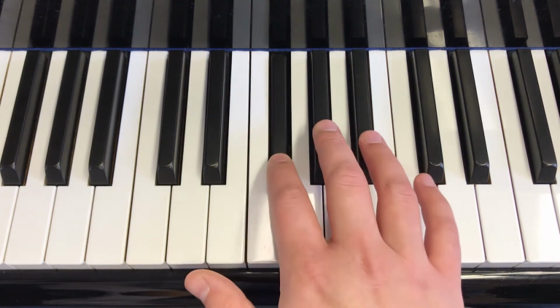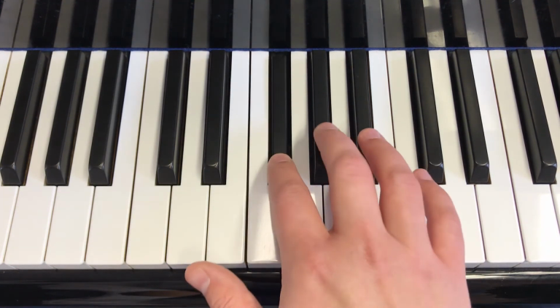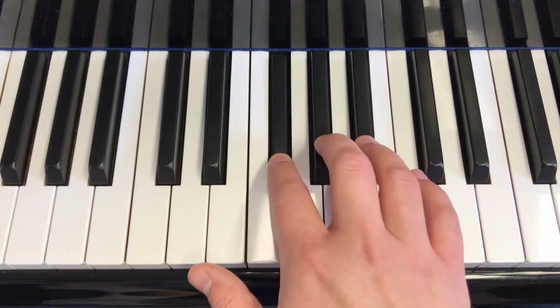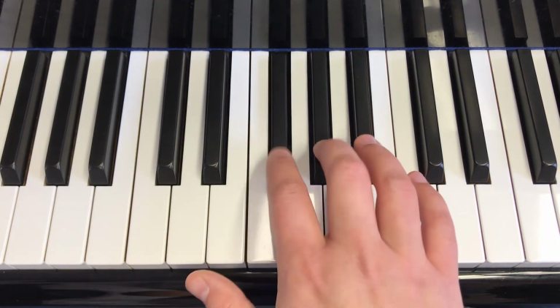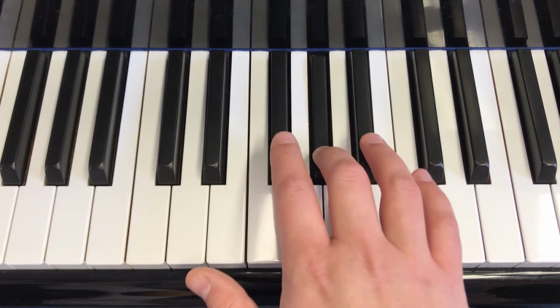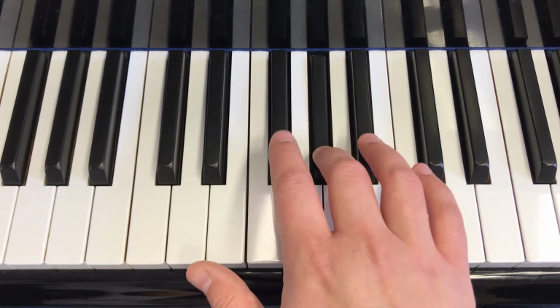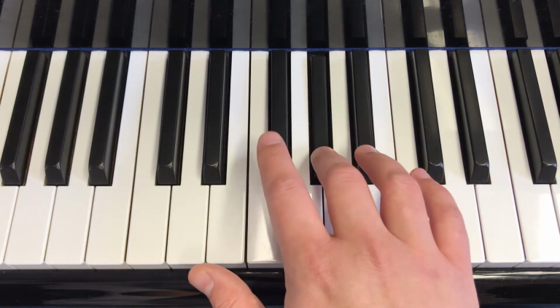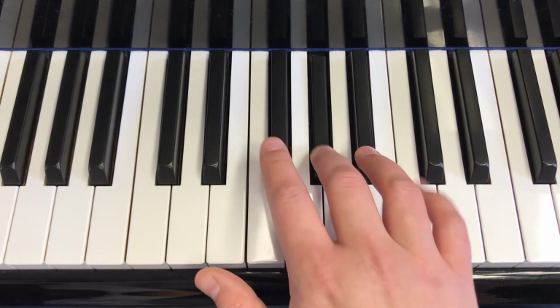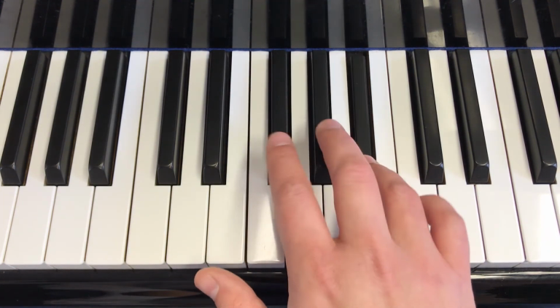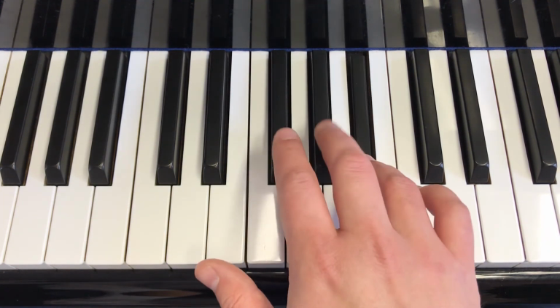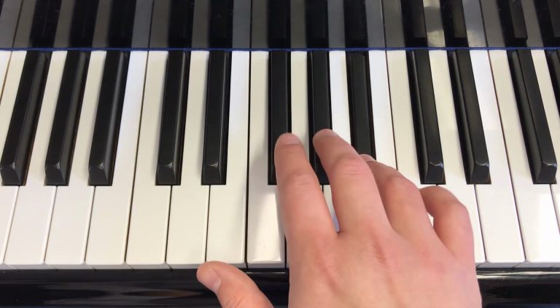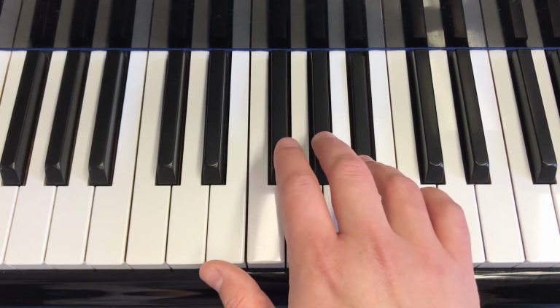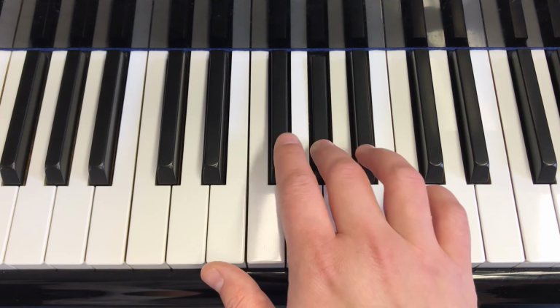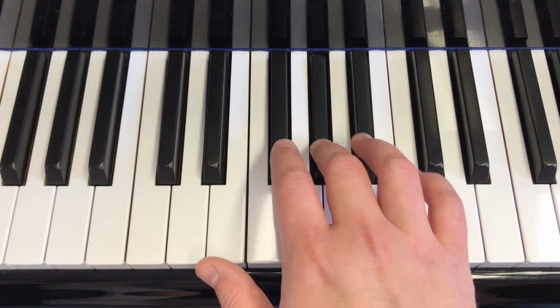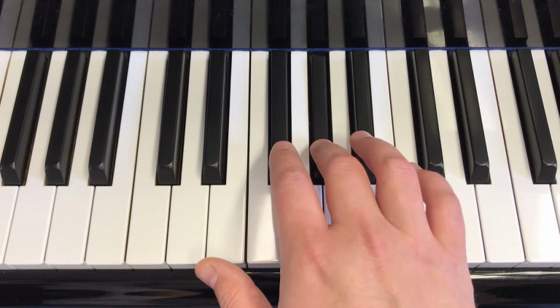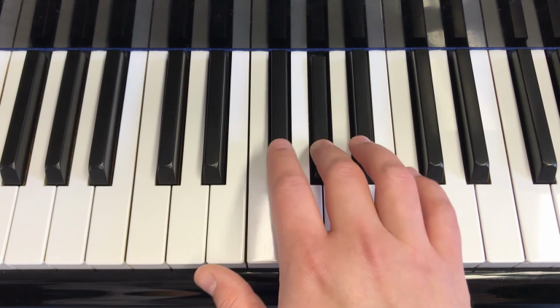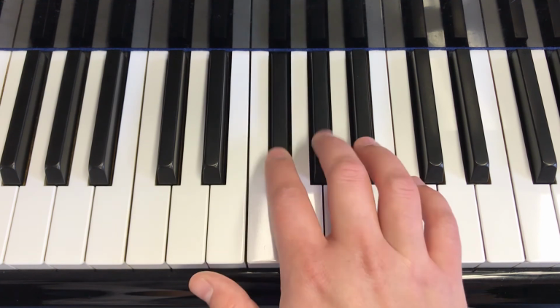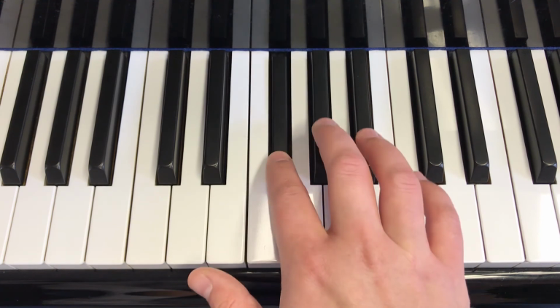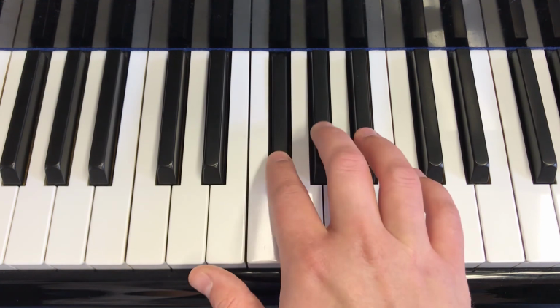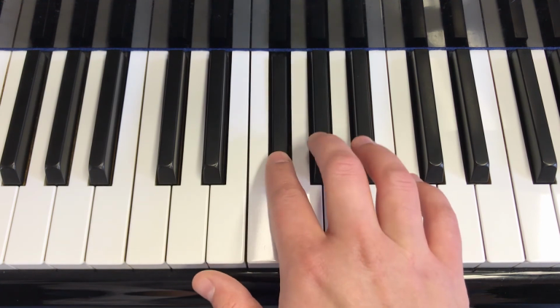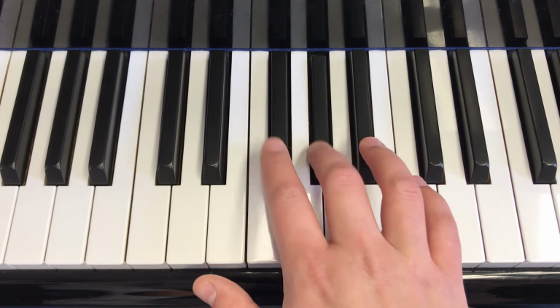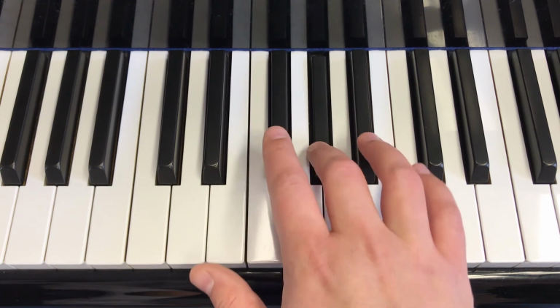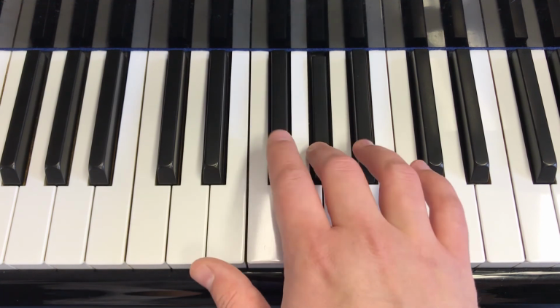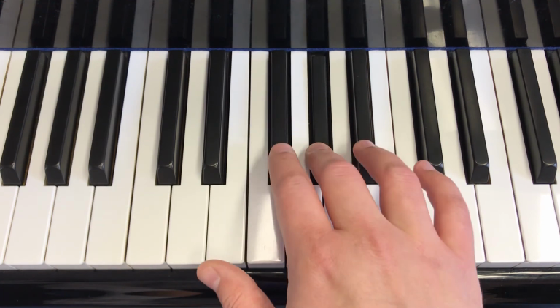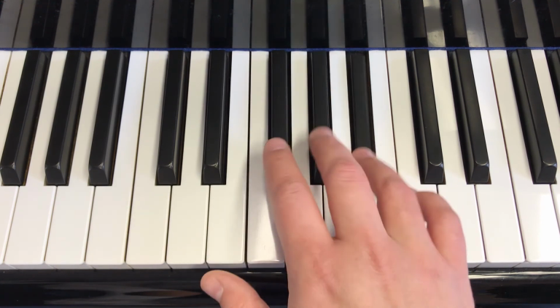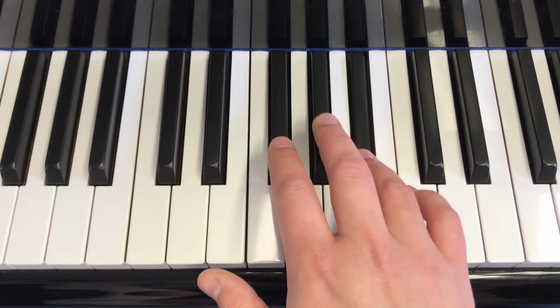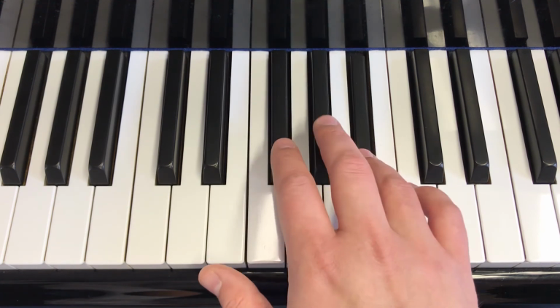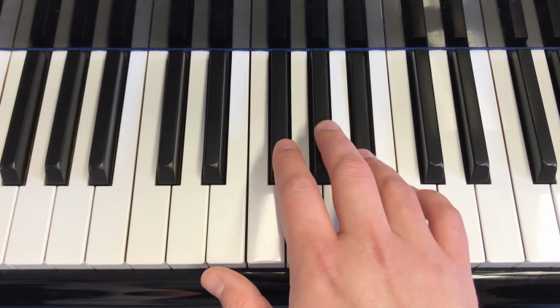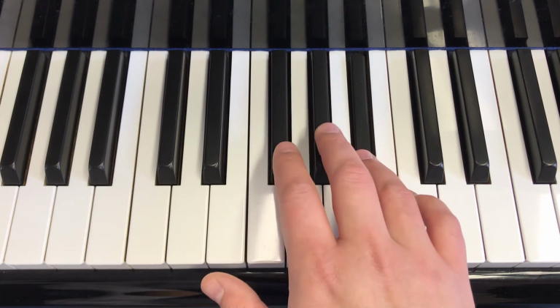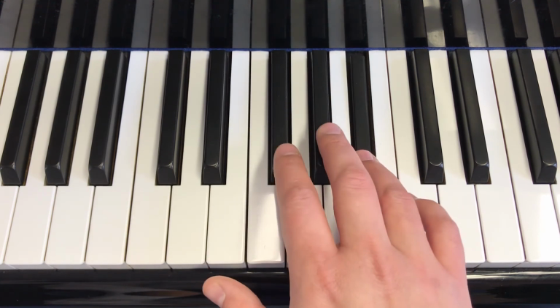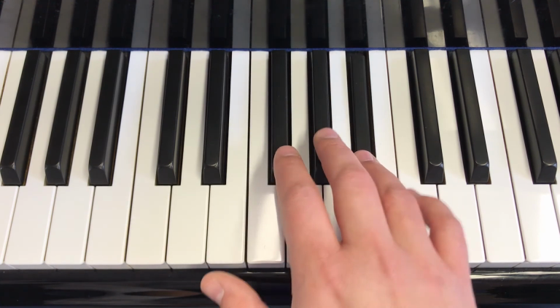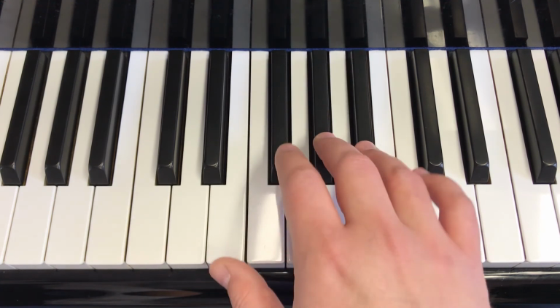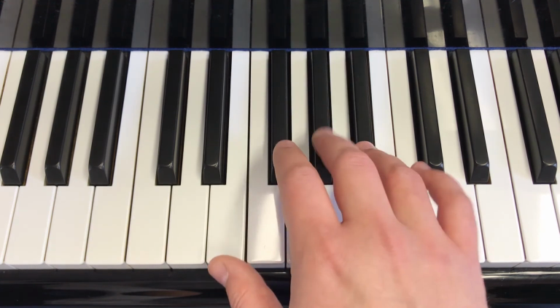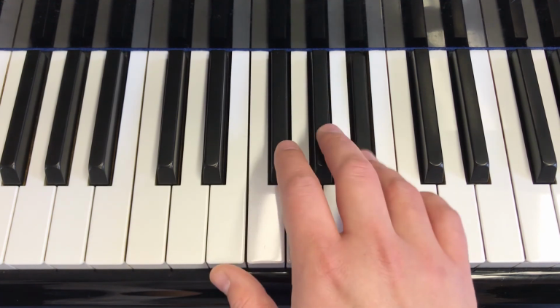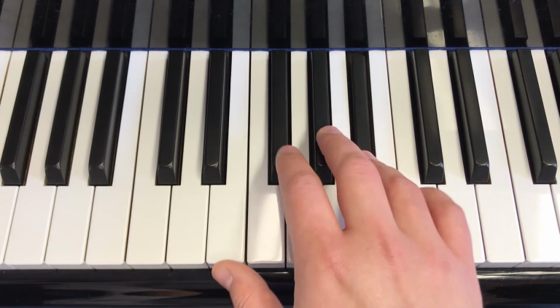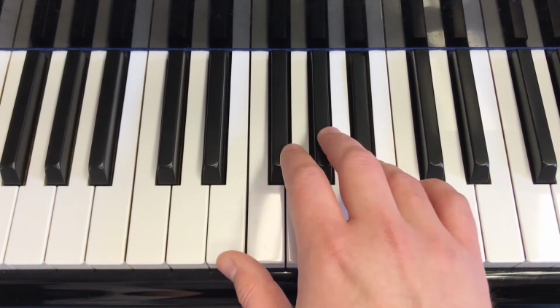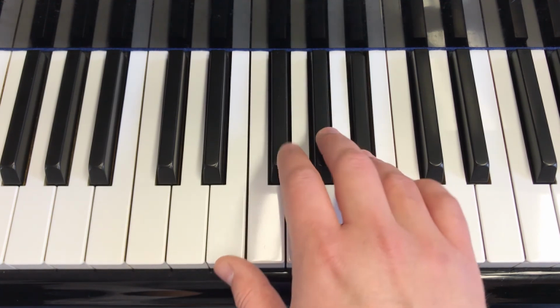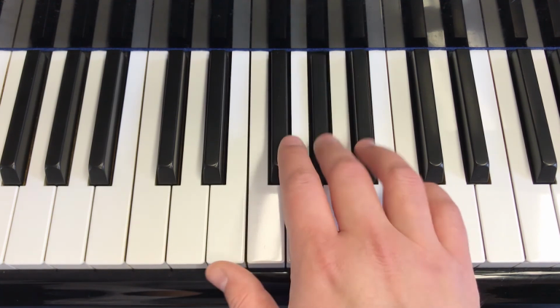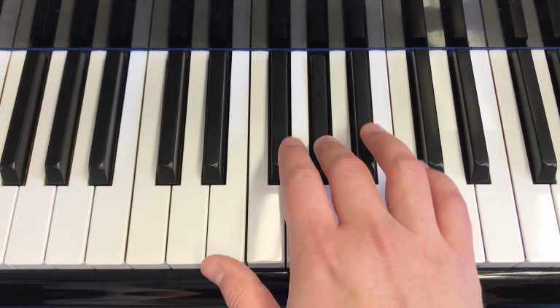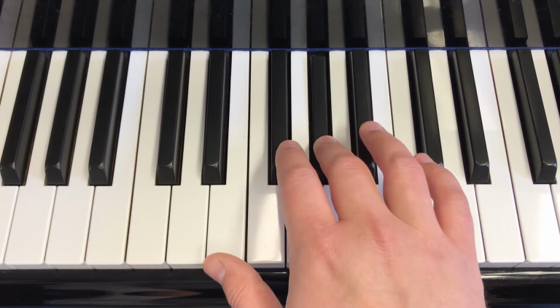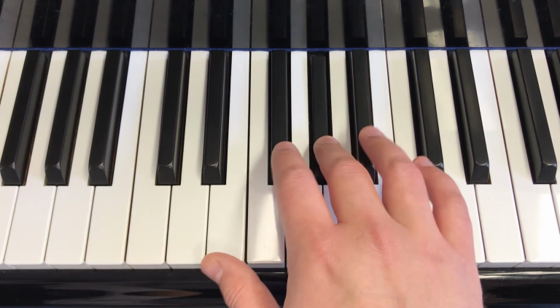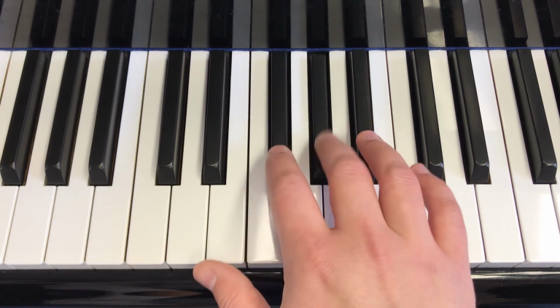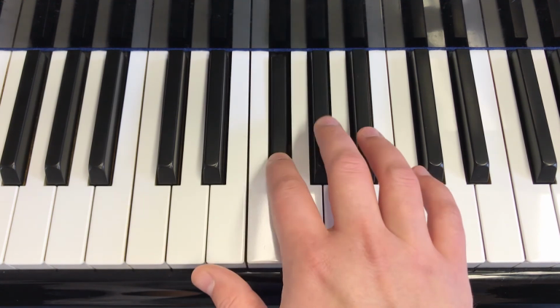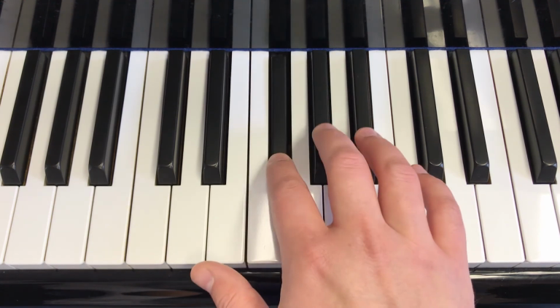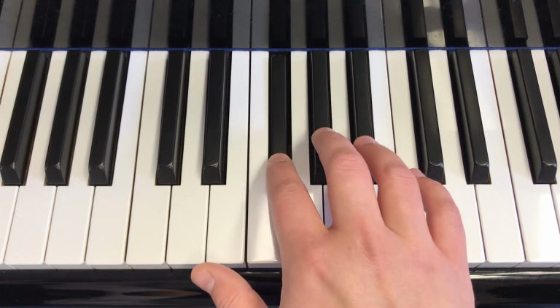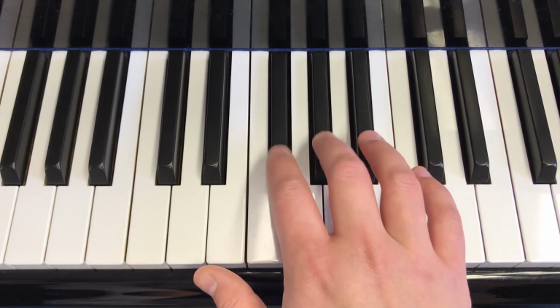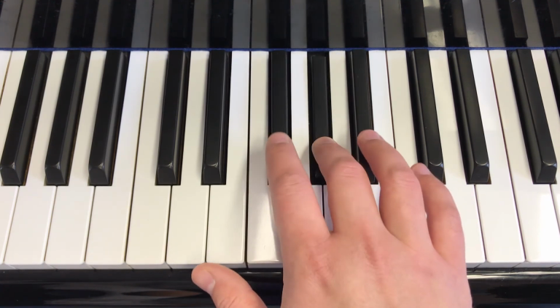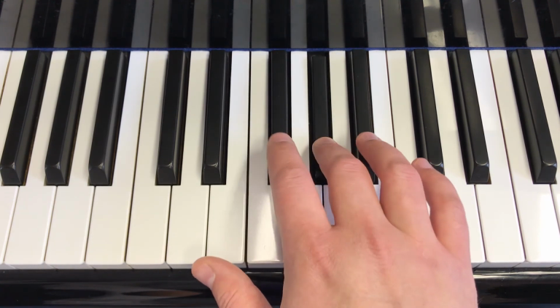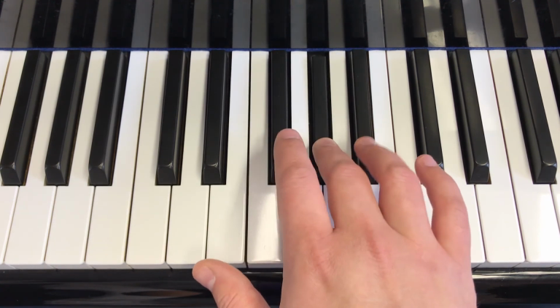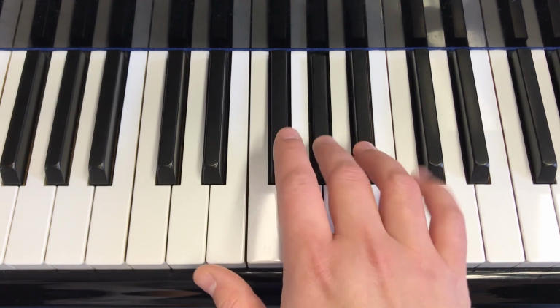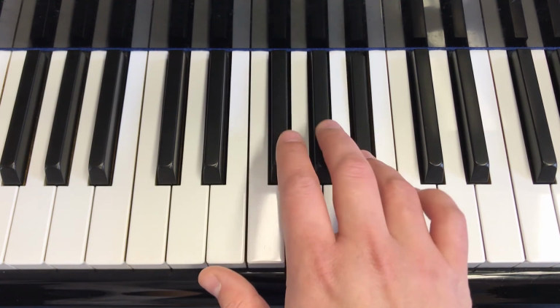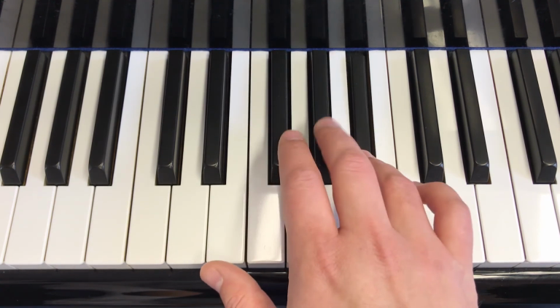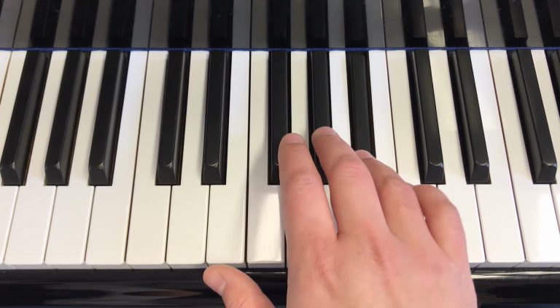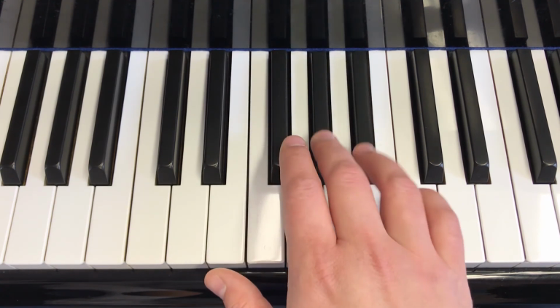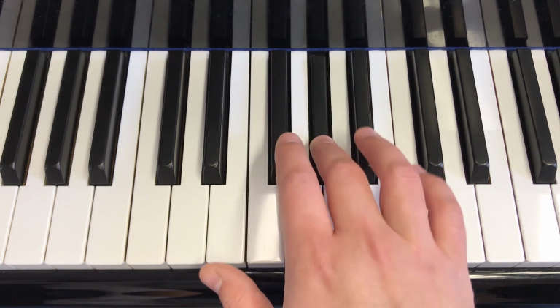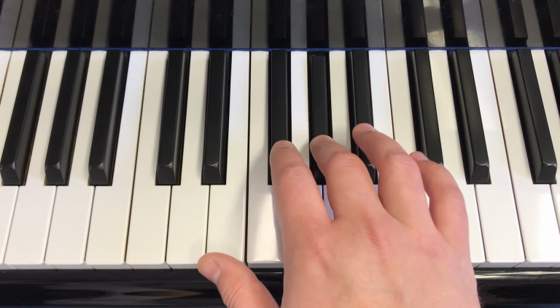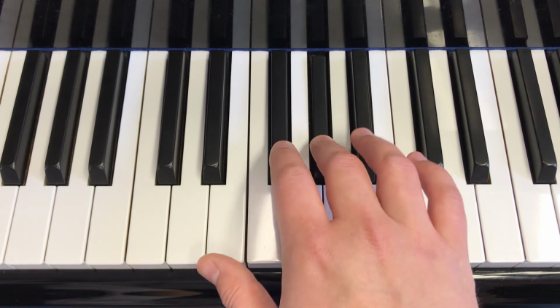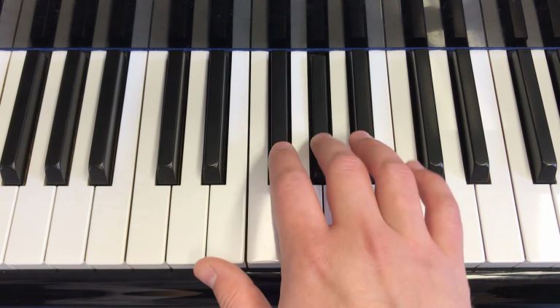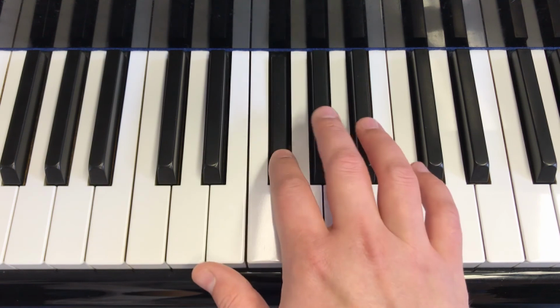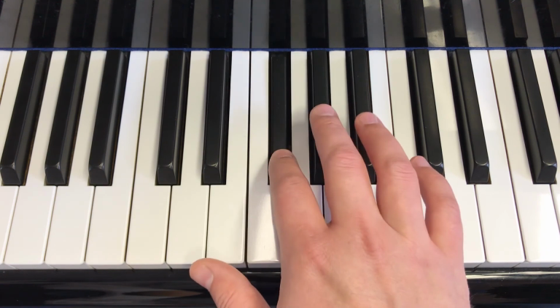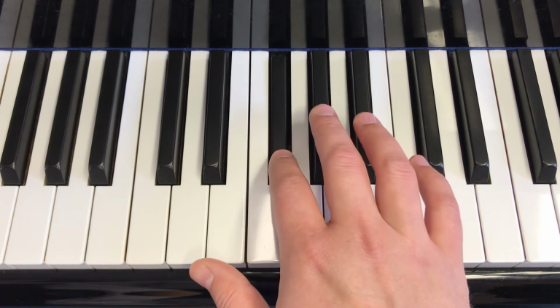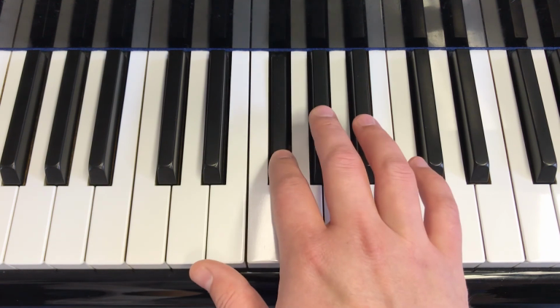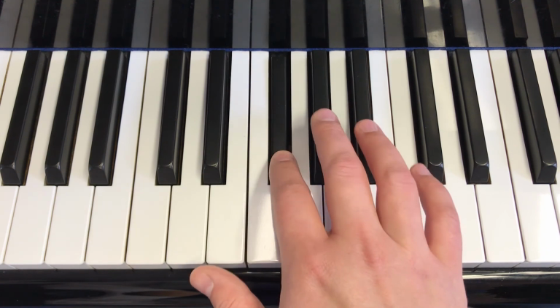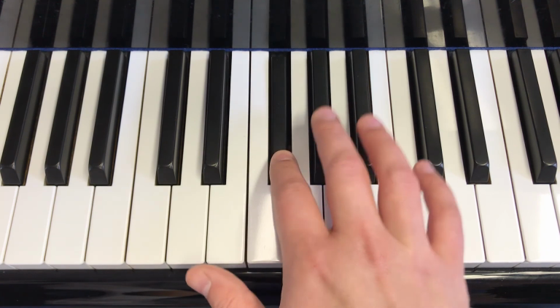Quarter, quarter, quarter, quarter, quarter, quarter, quarter, half note. Quarter, quarter, quarter, quarter, quarter, quarter, quarter, half note.